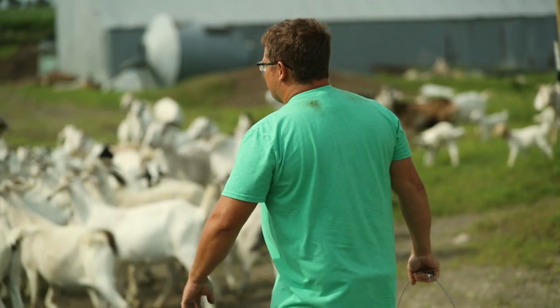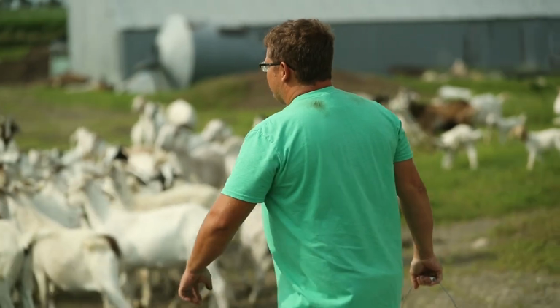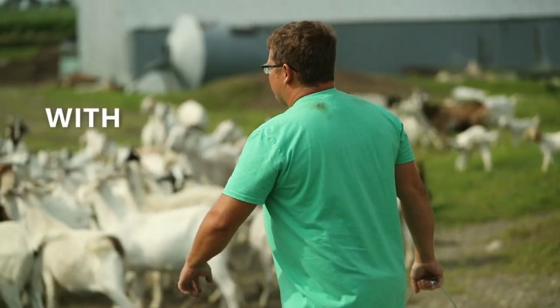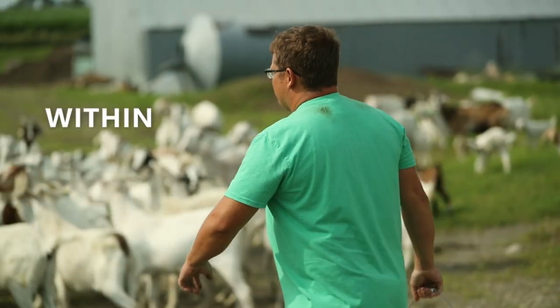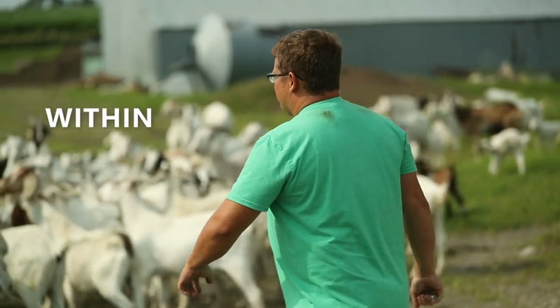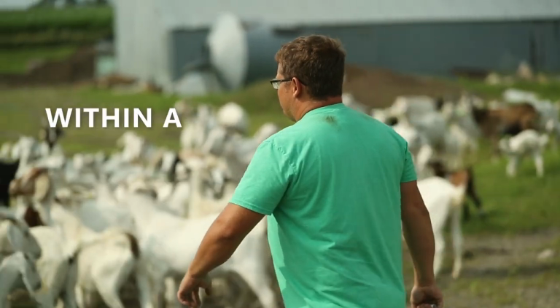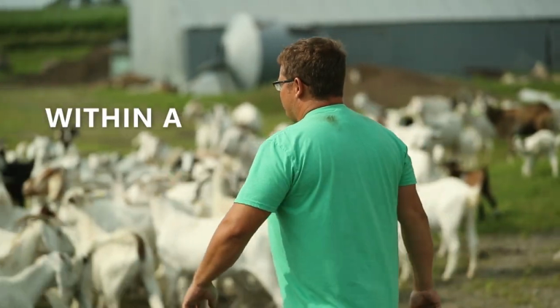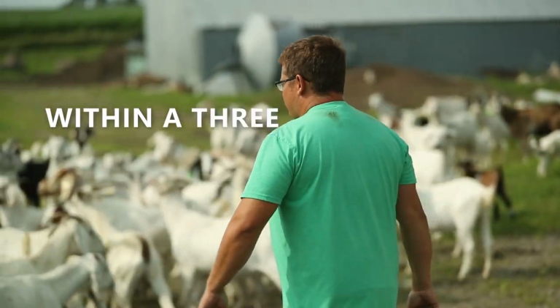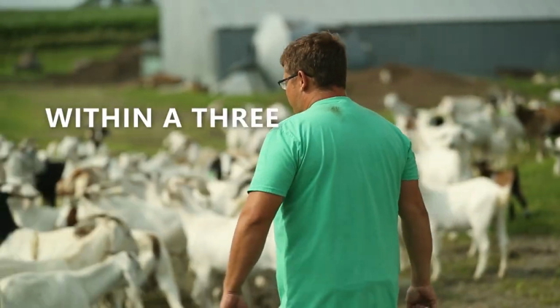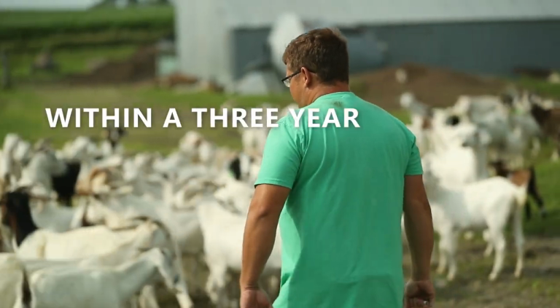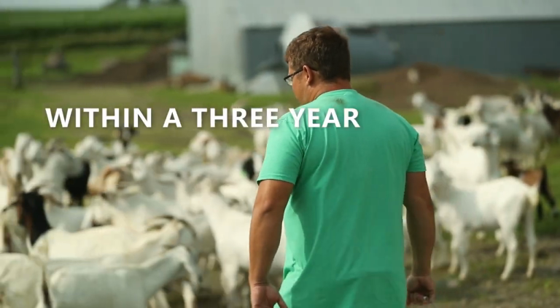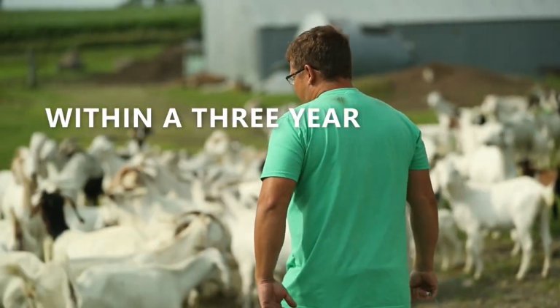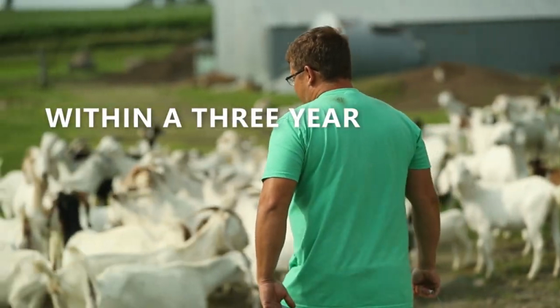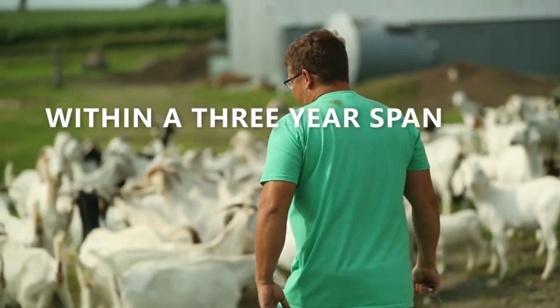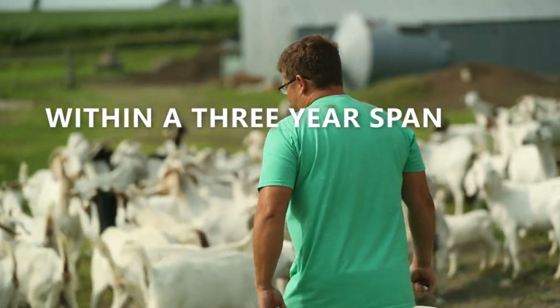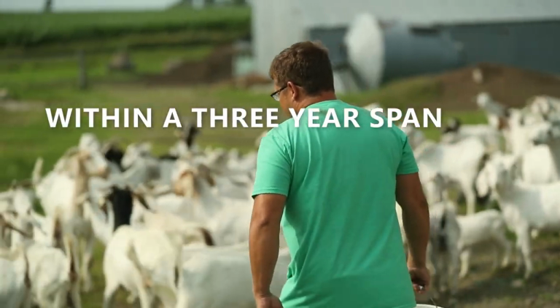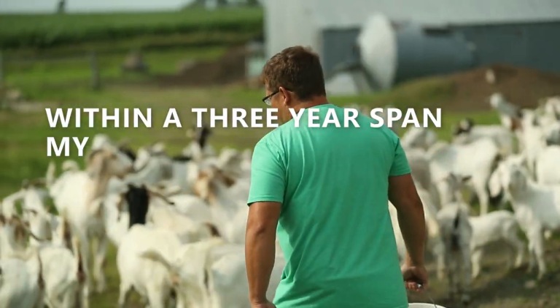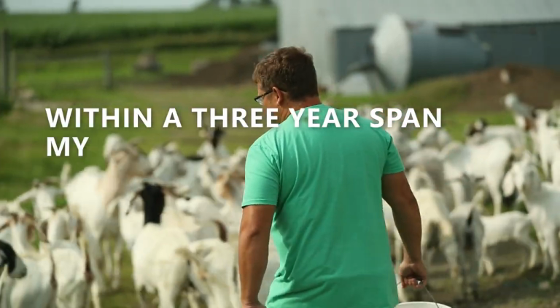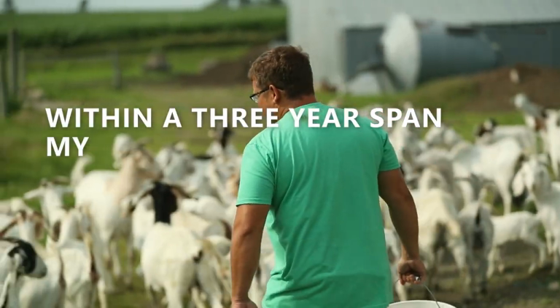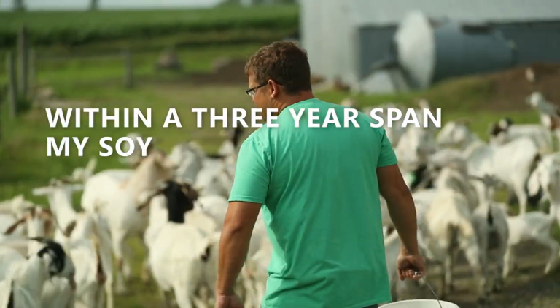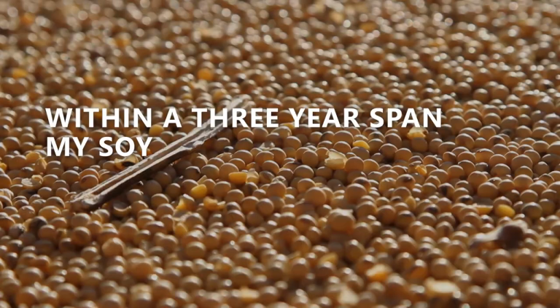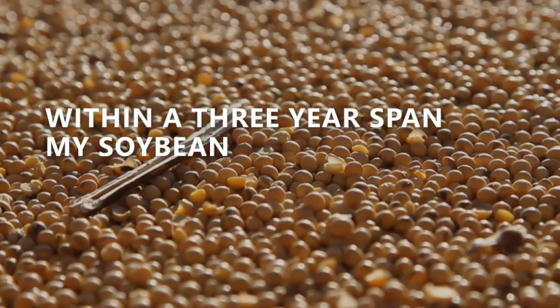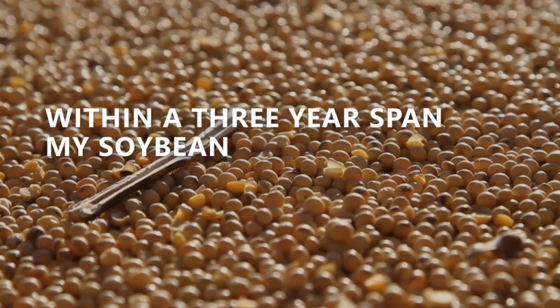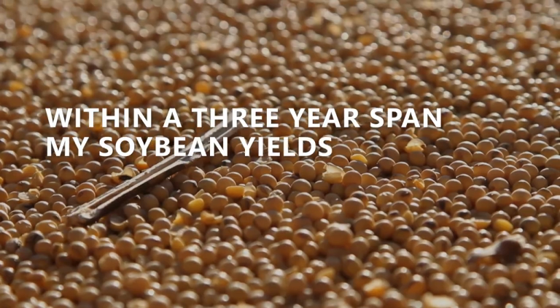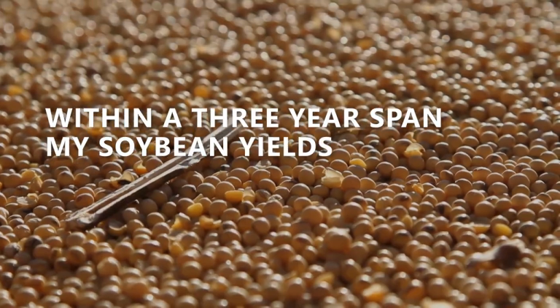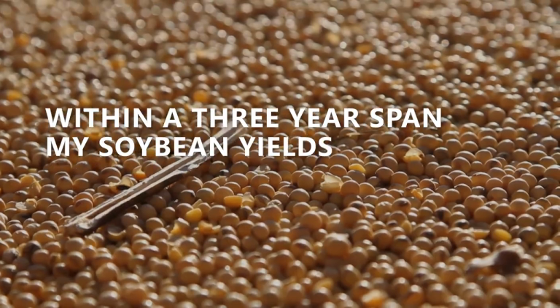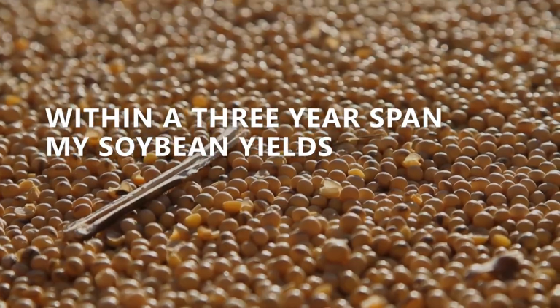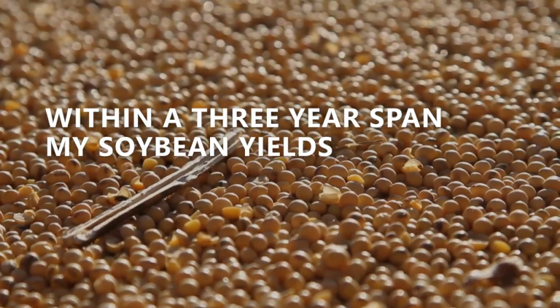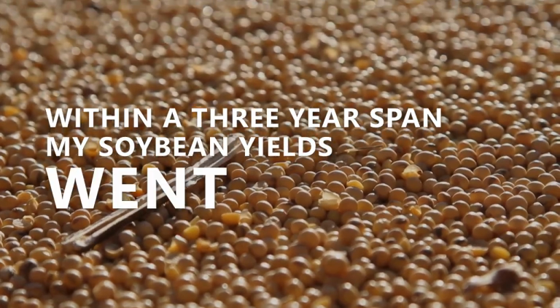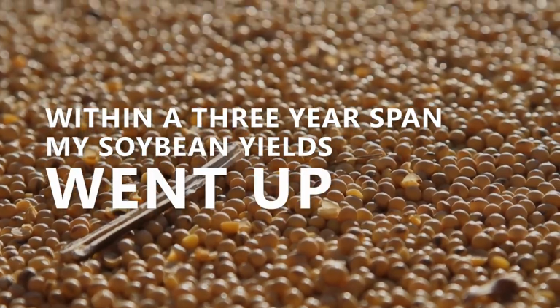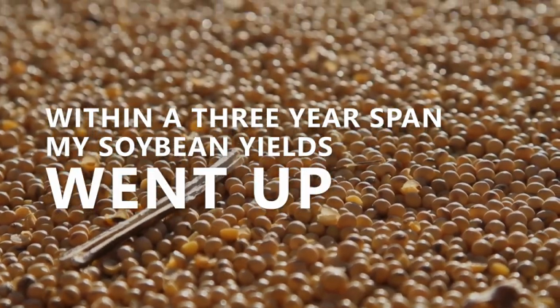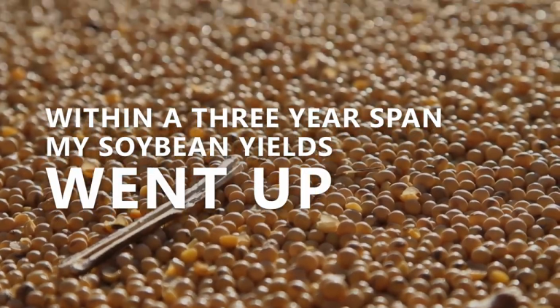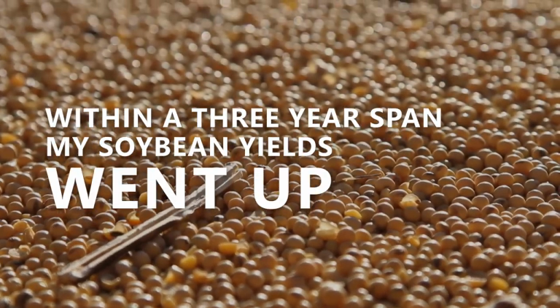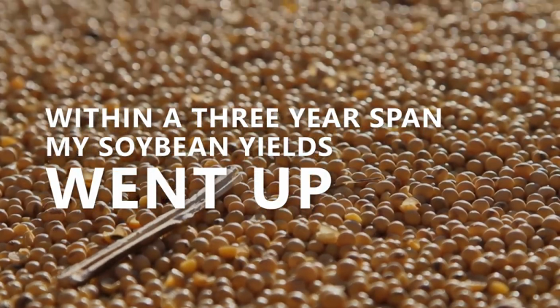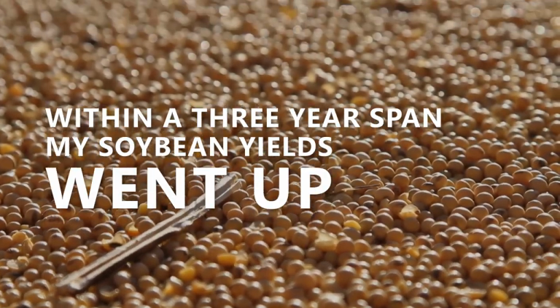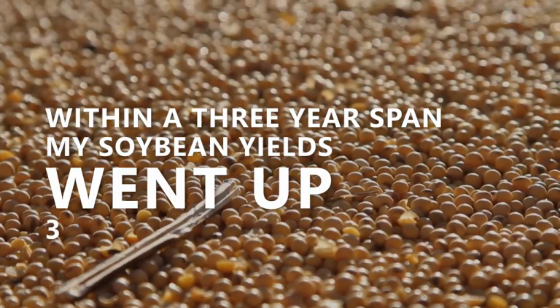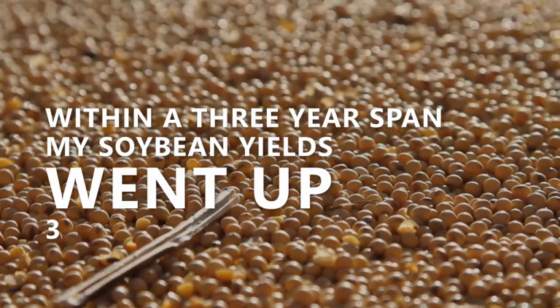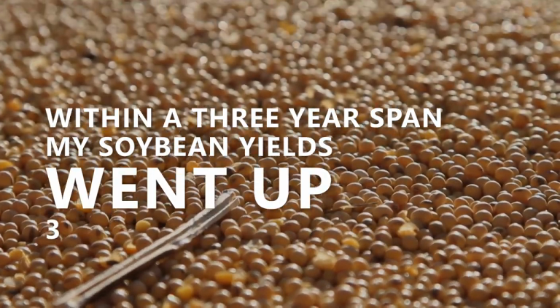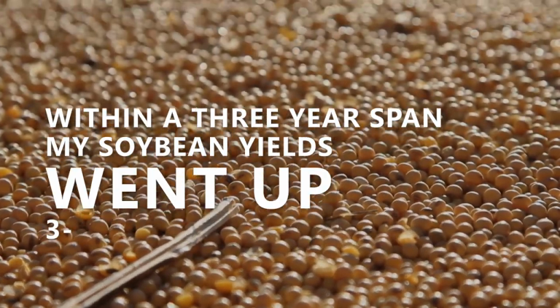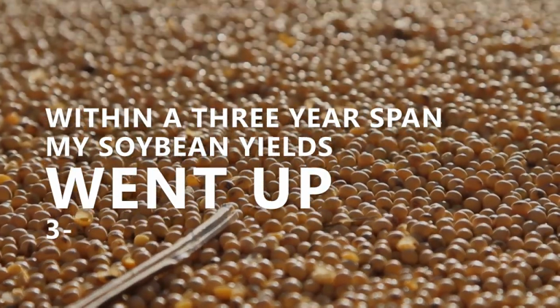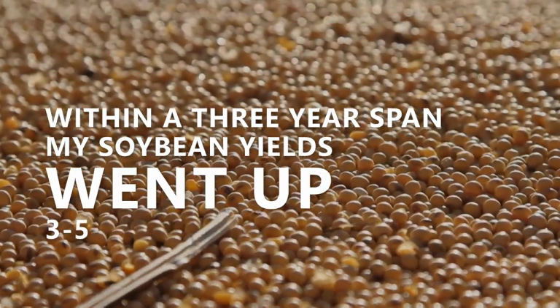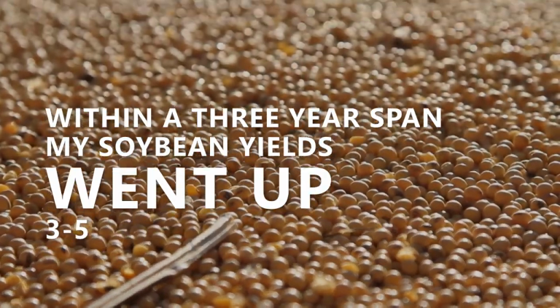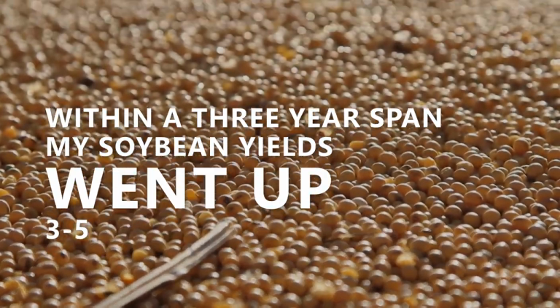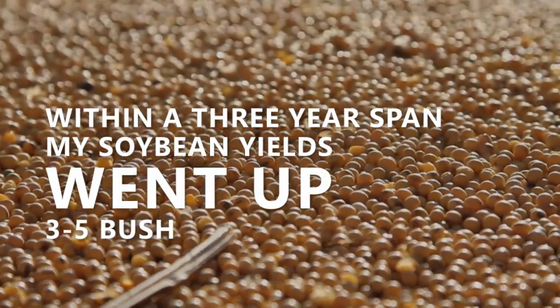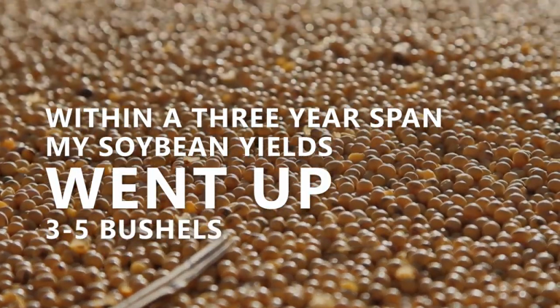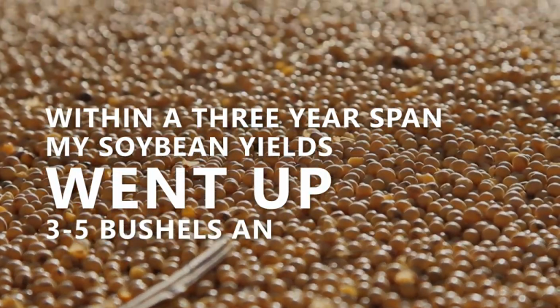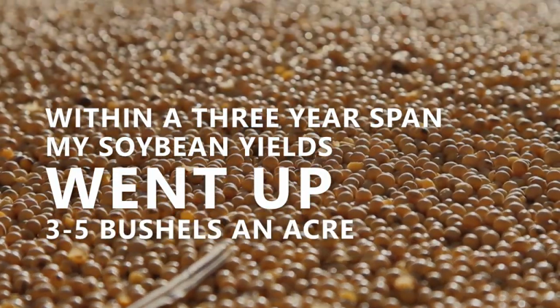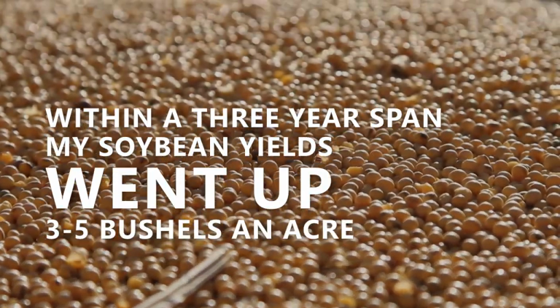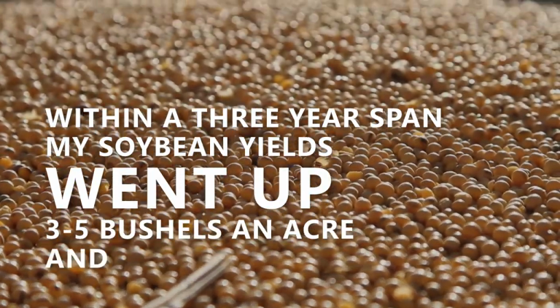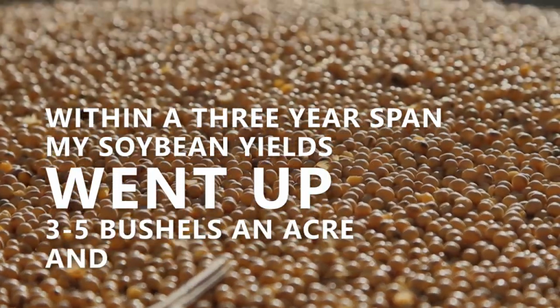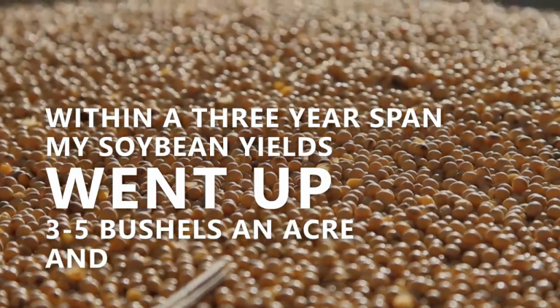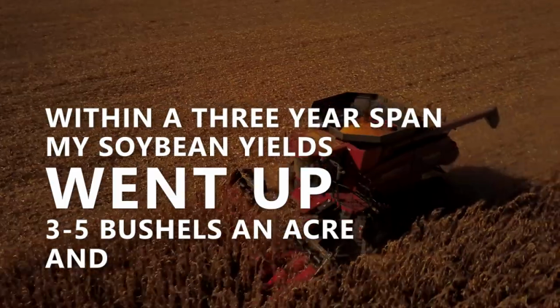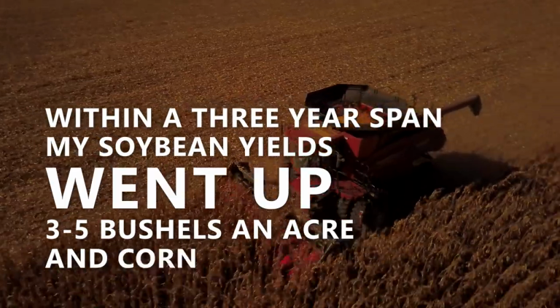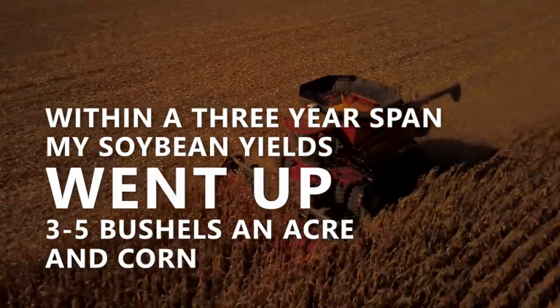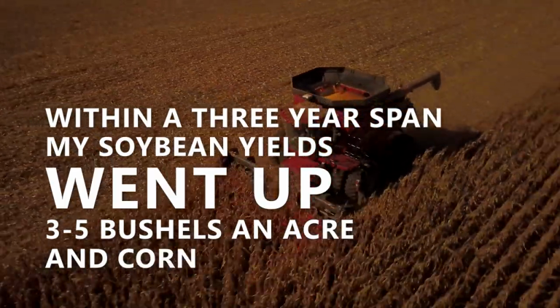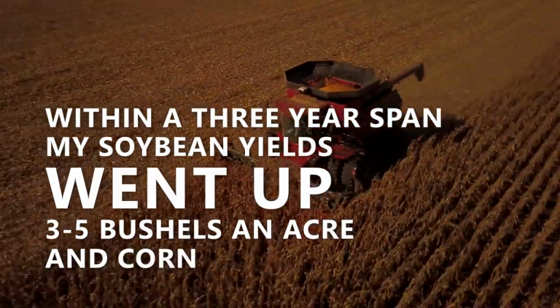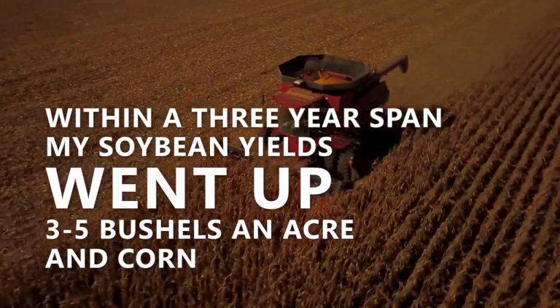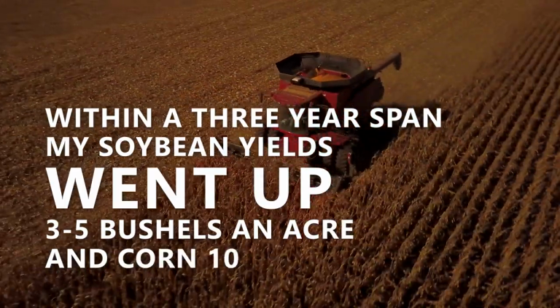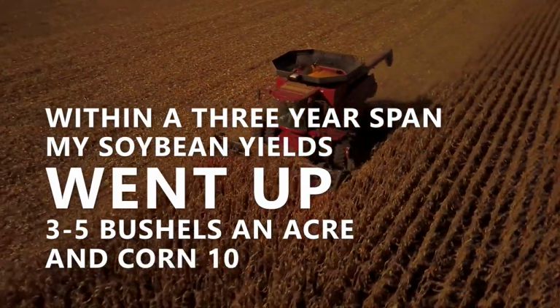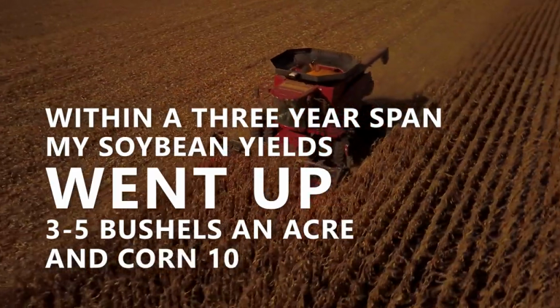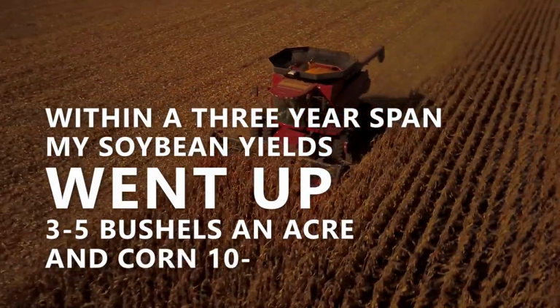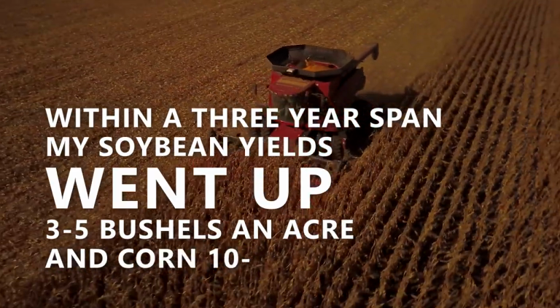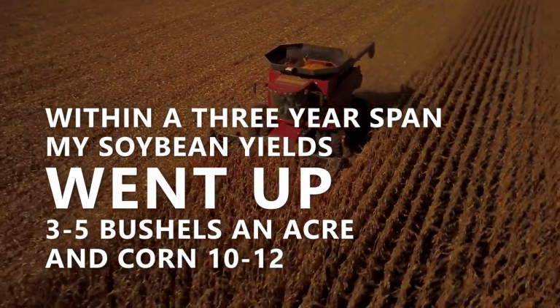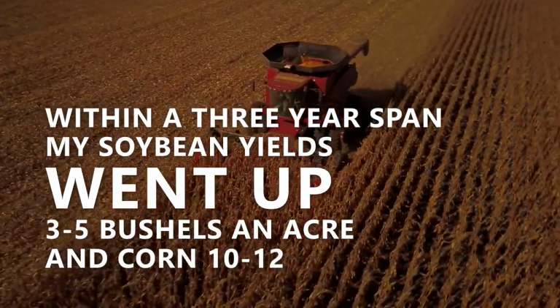Within a three-year span my soybean yields probably went up three to five bushel an acre and corn ten to twelve.